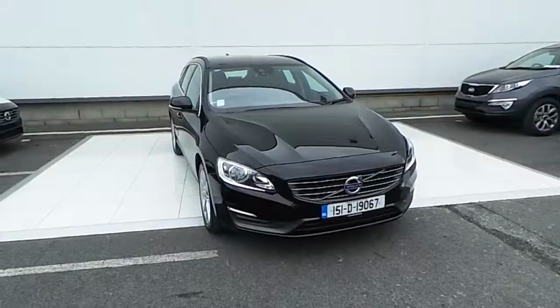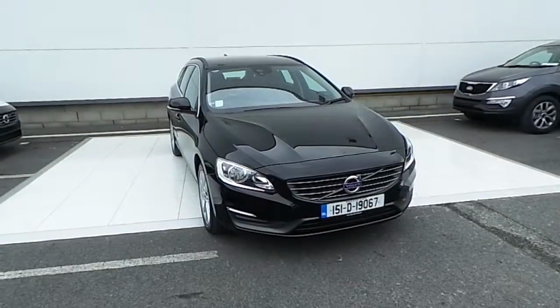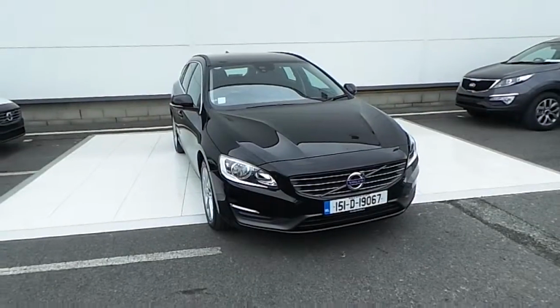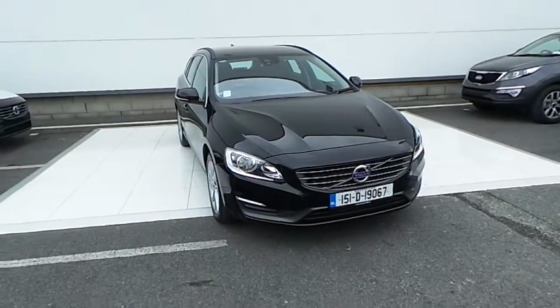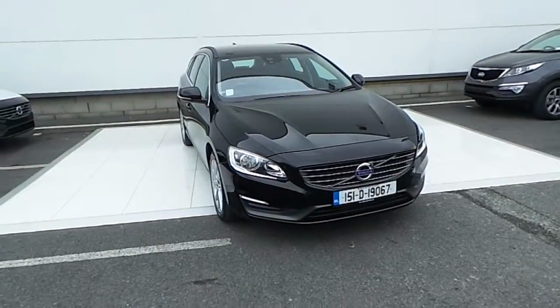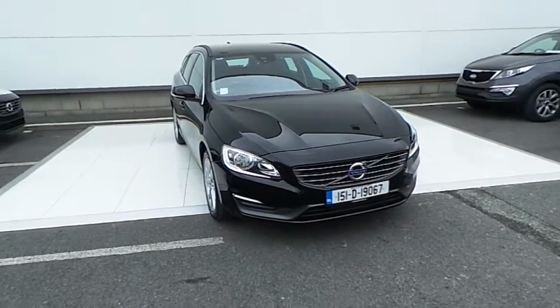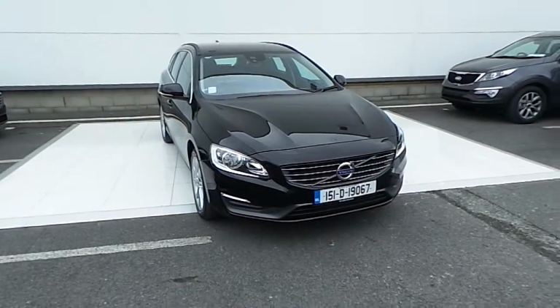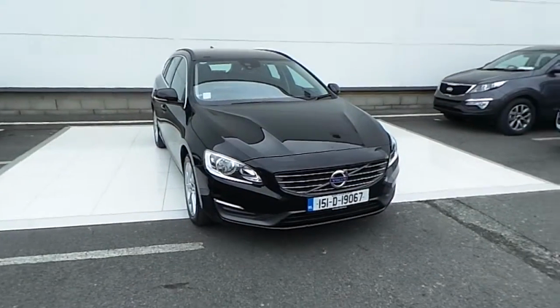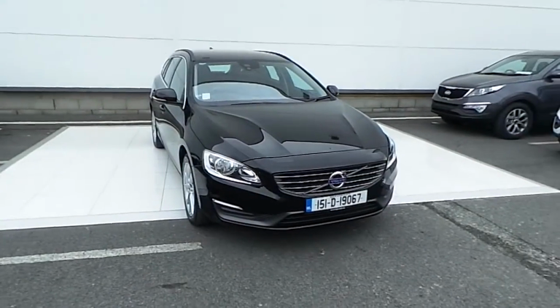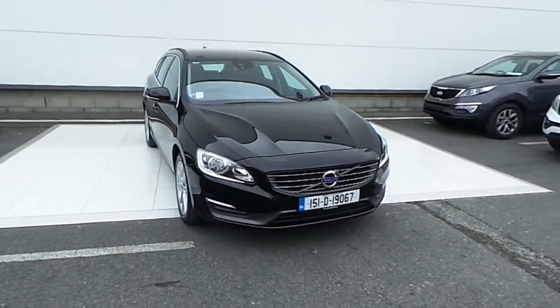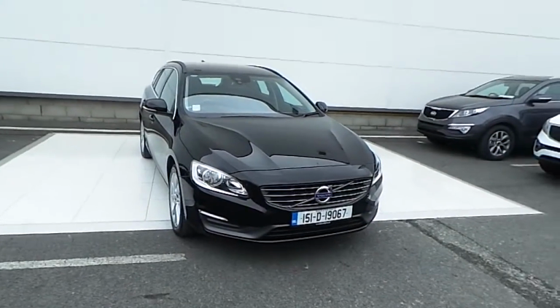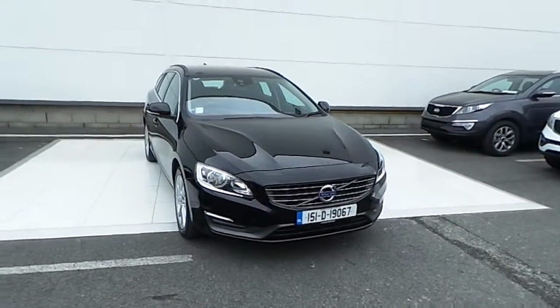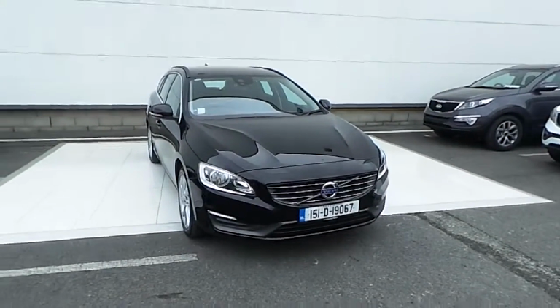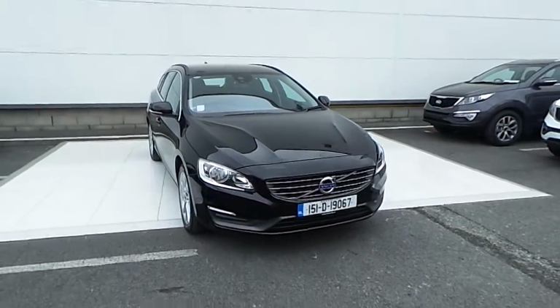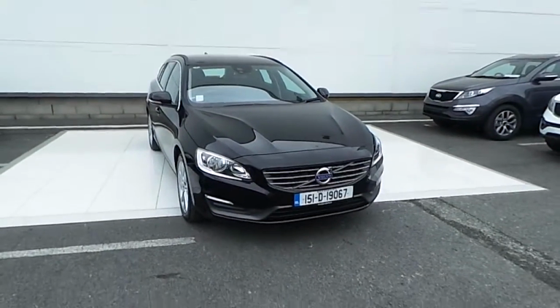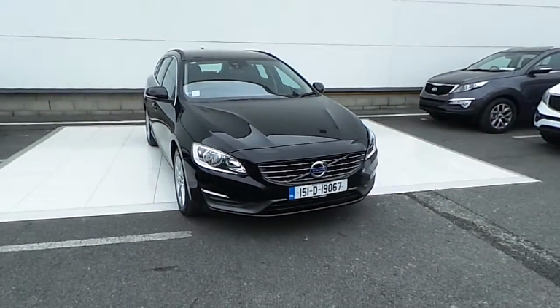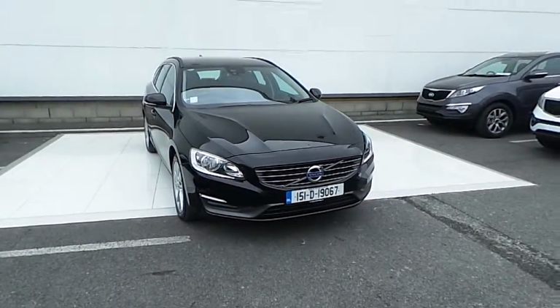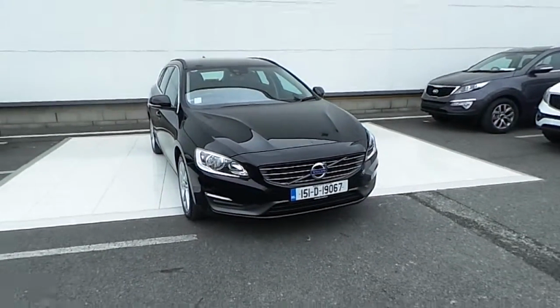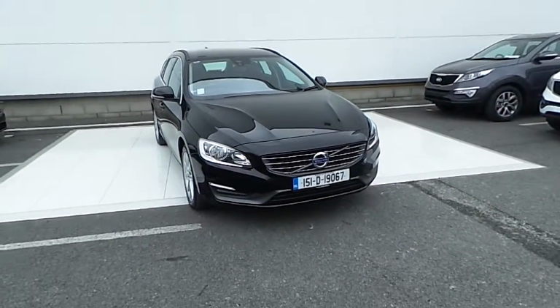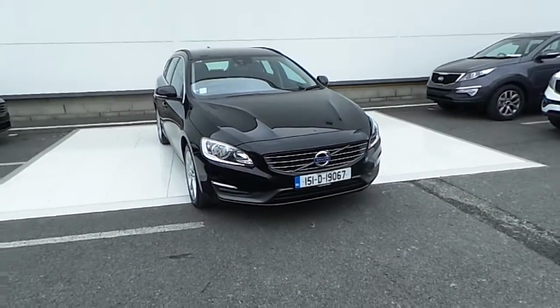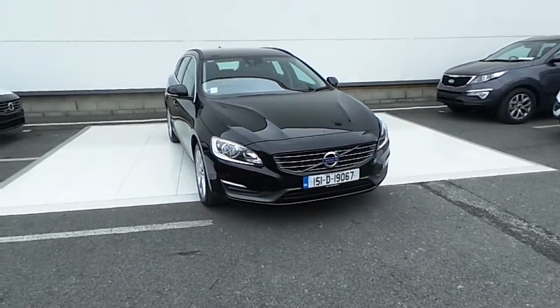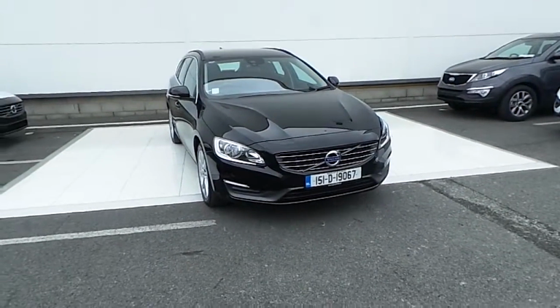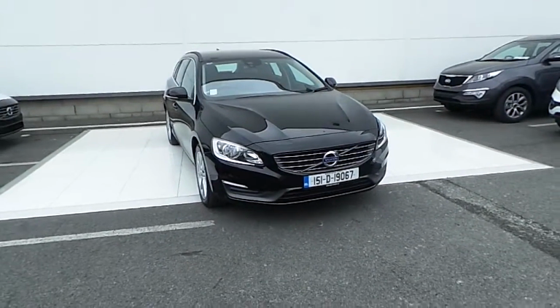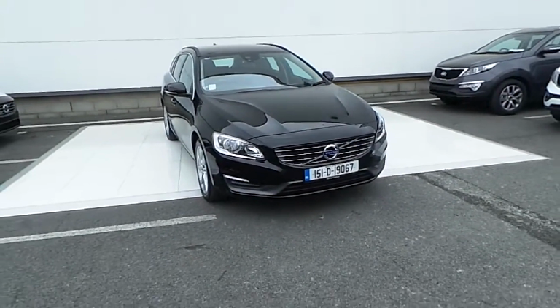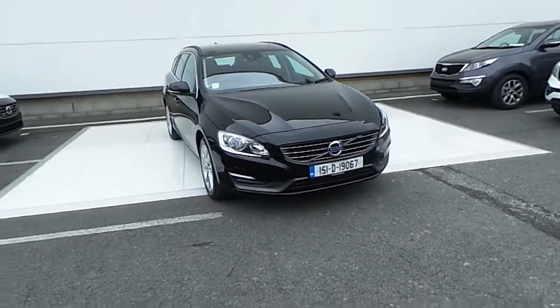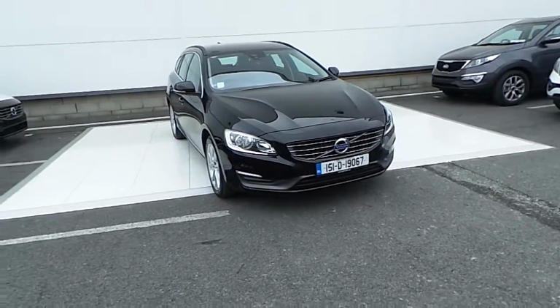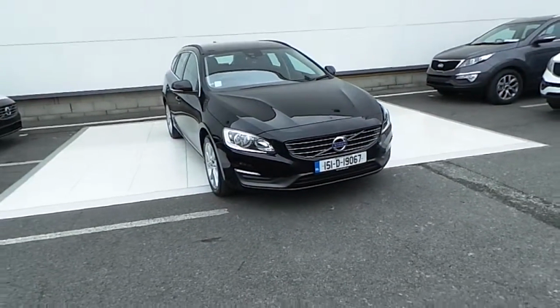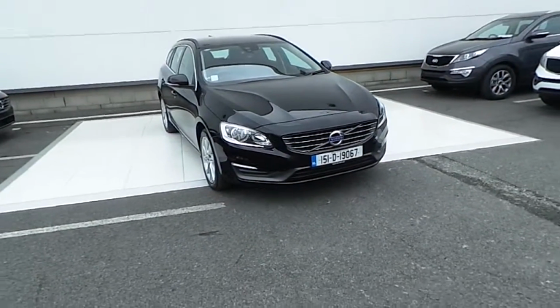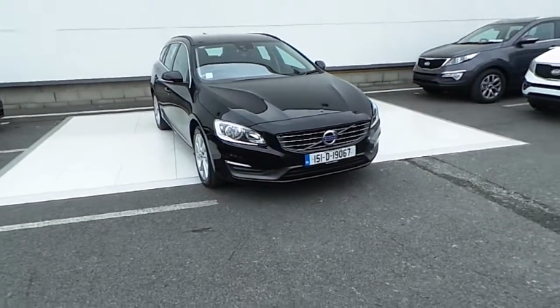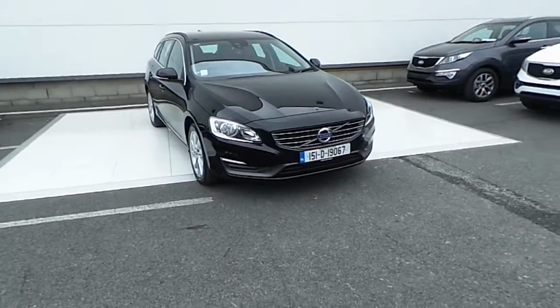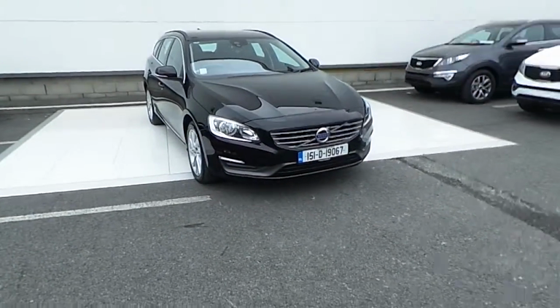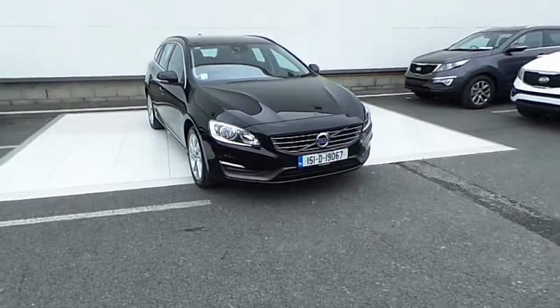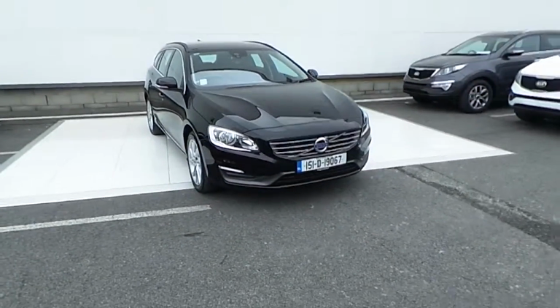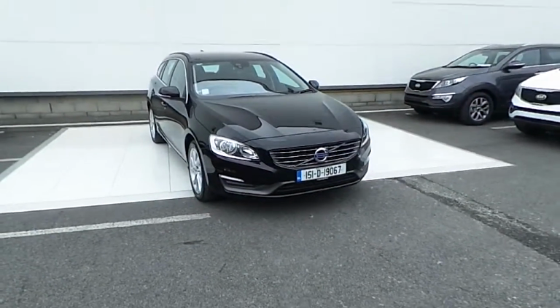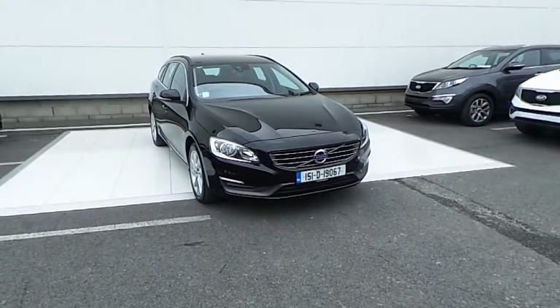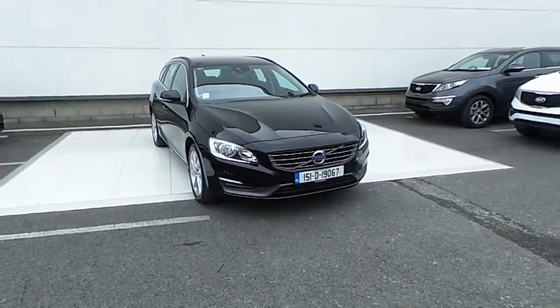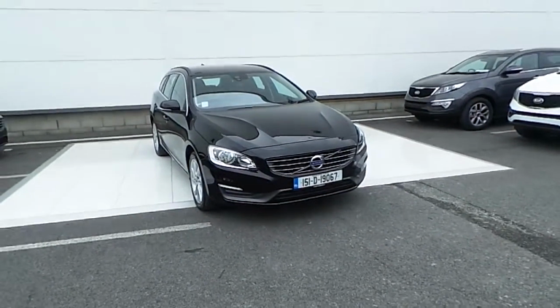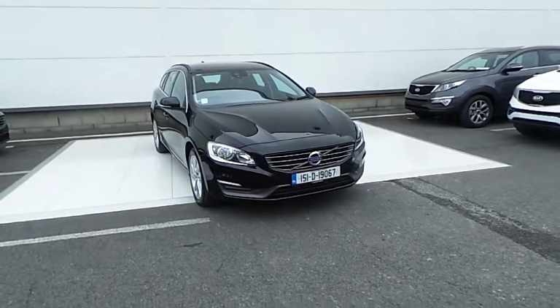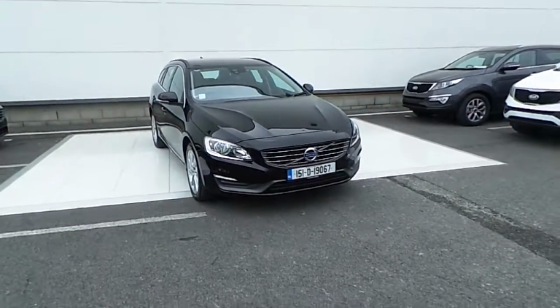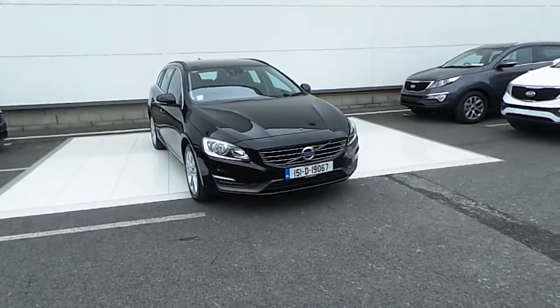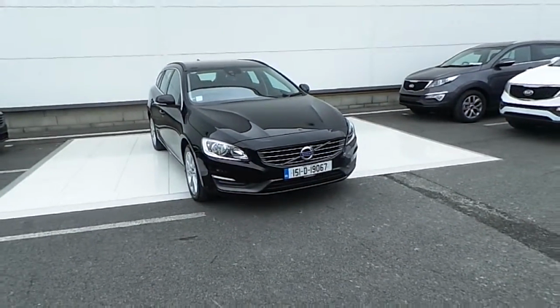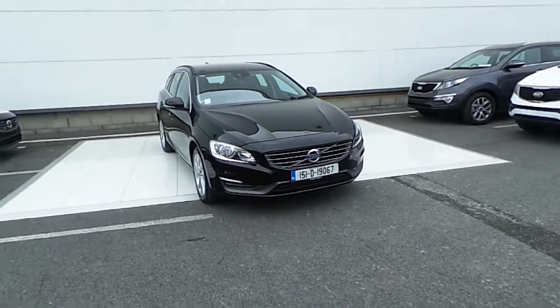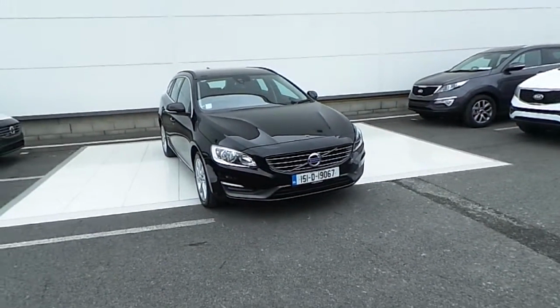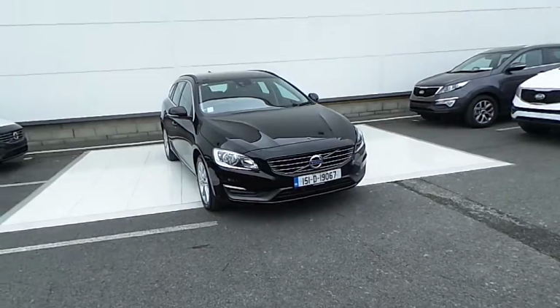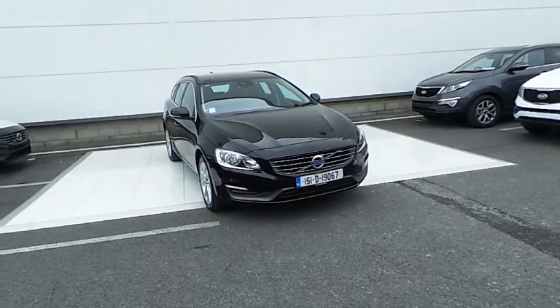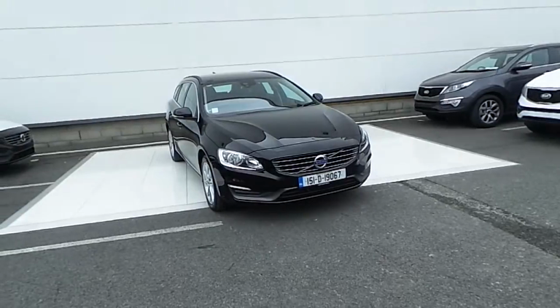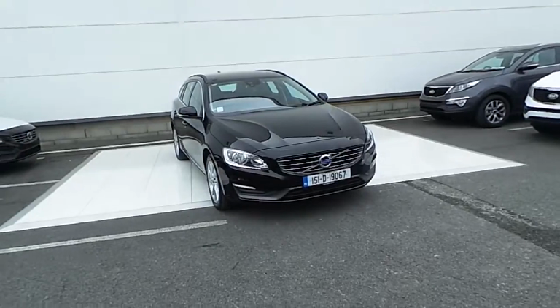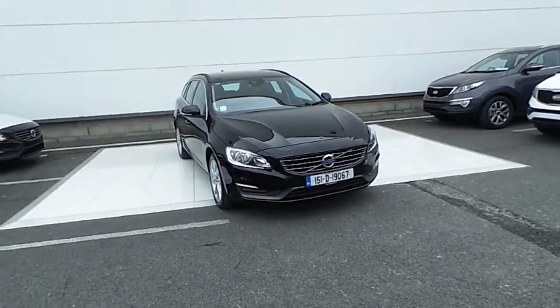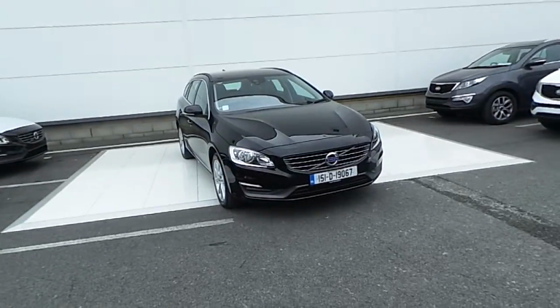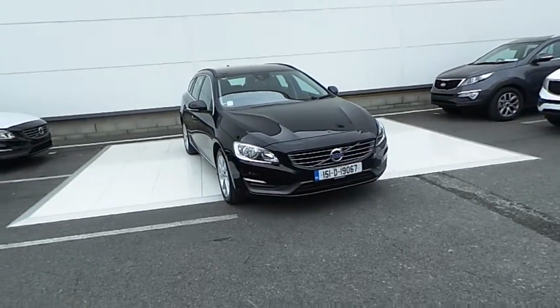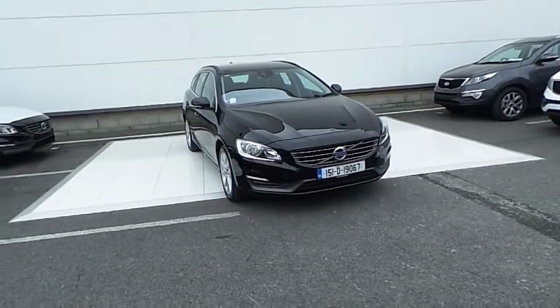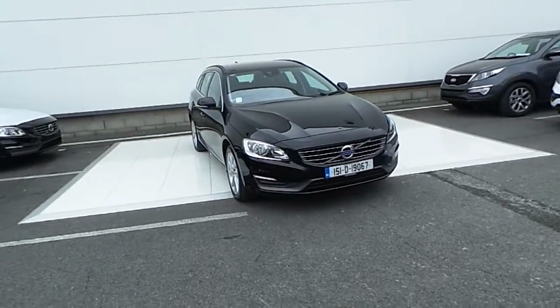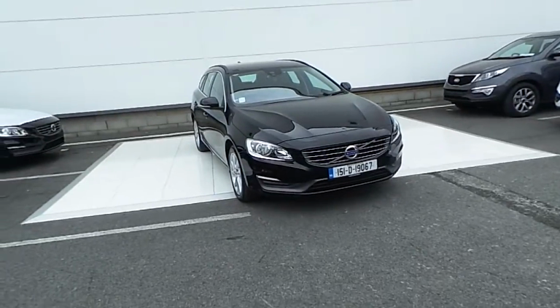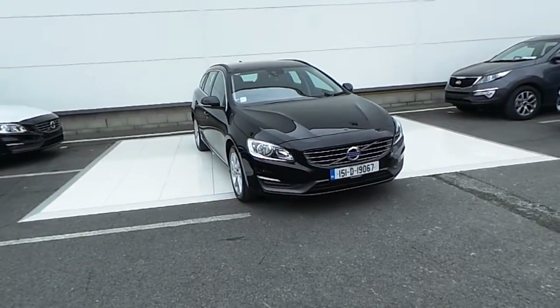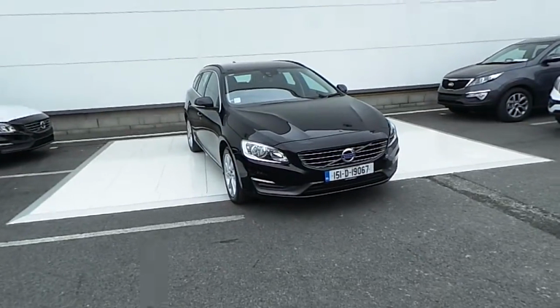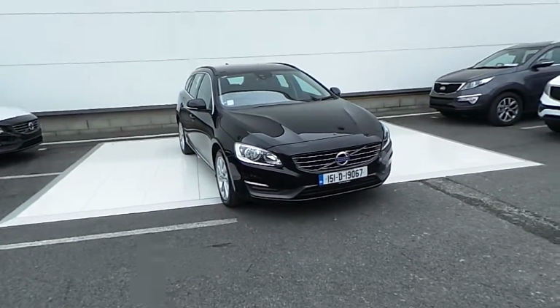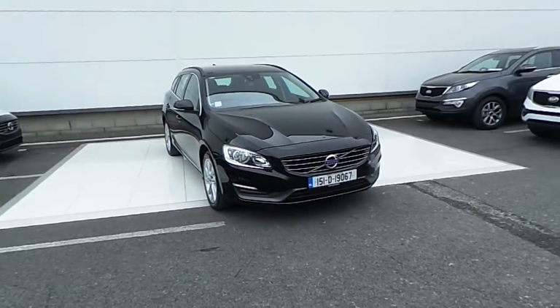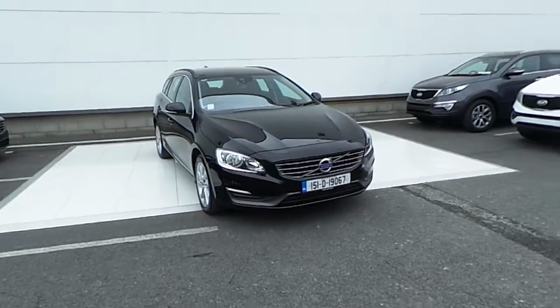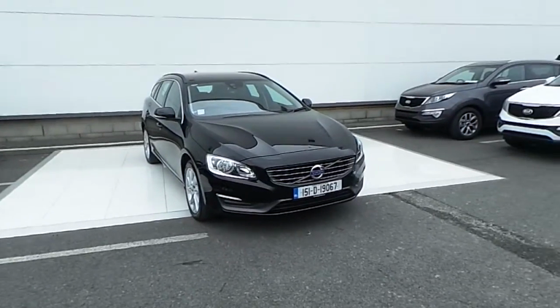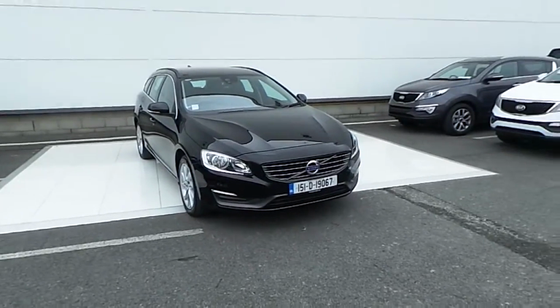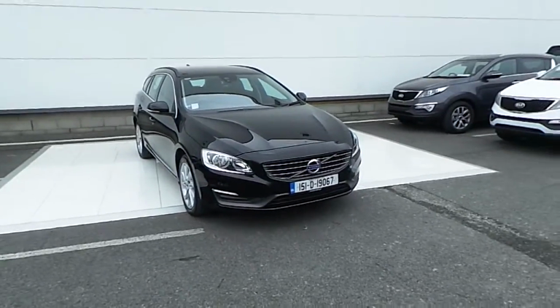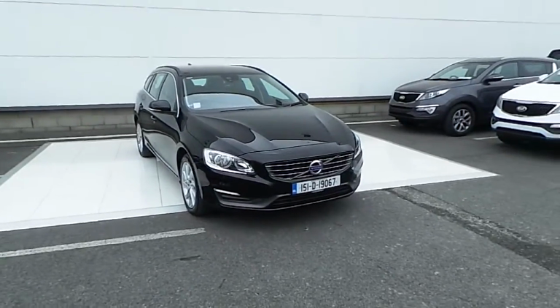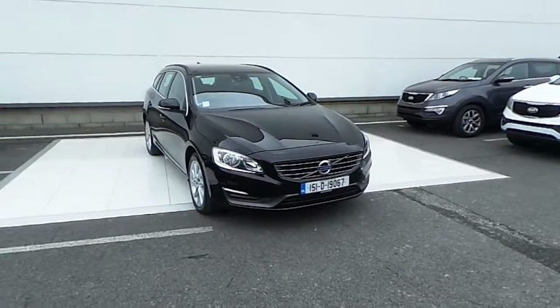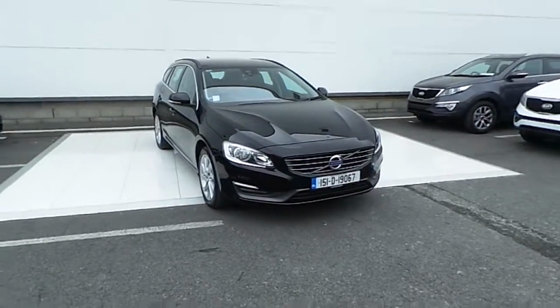Hello and welcome to HB Dennis Volvo. Today we are reviewing this 2015 V60 1.6 diesel D2.